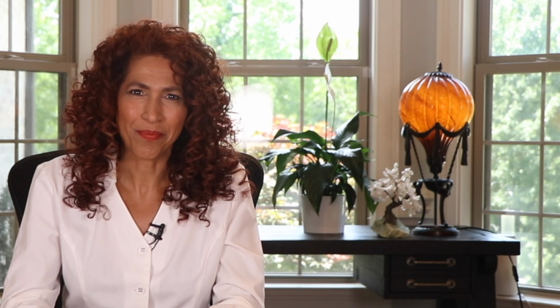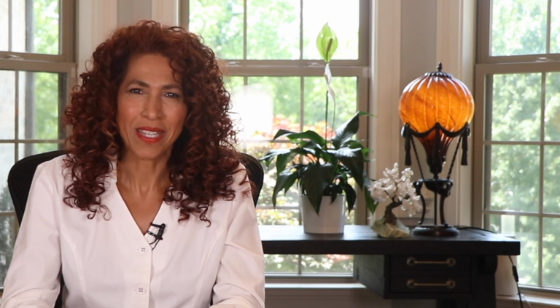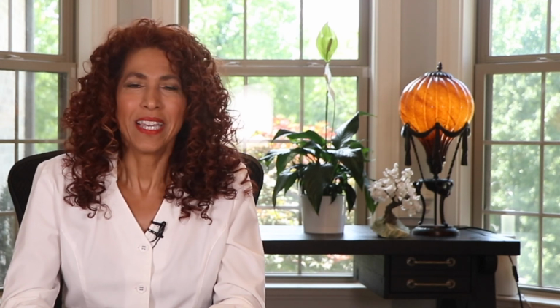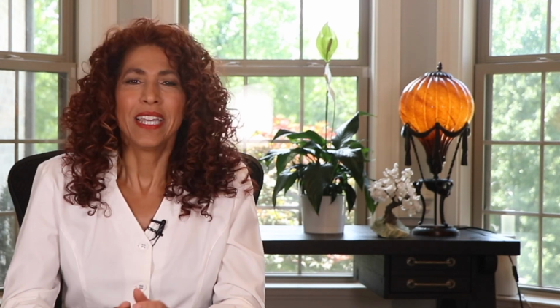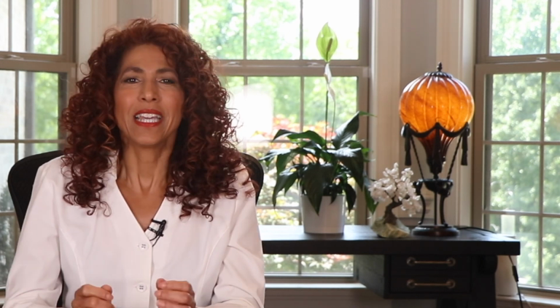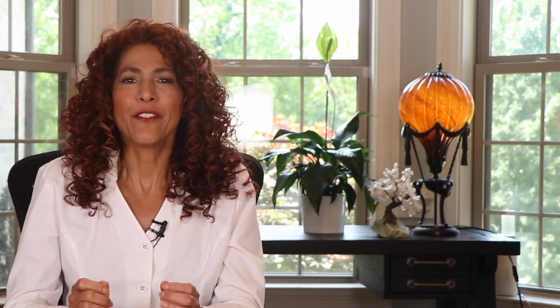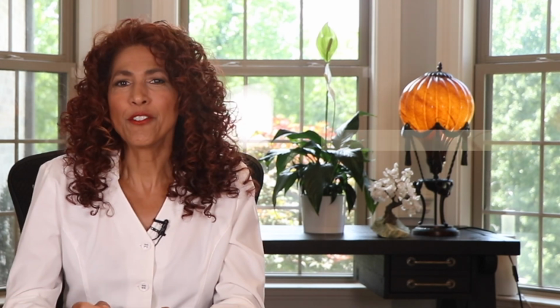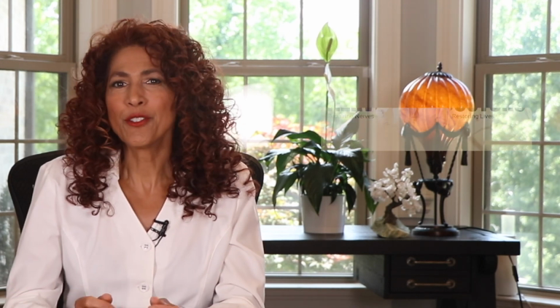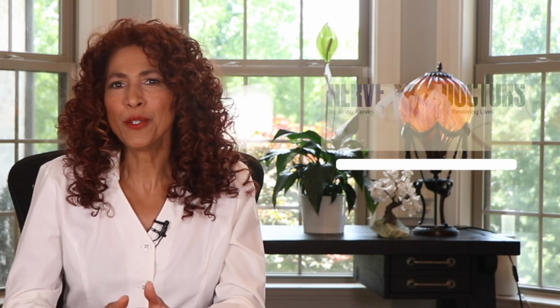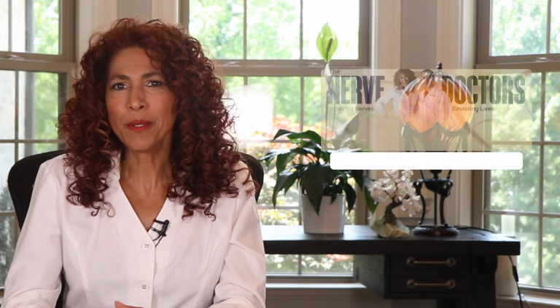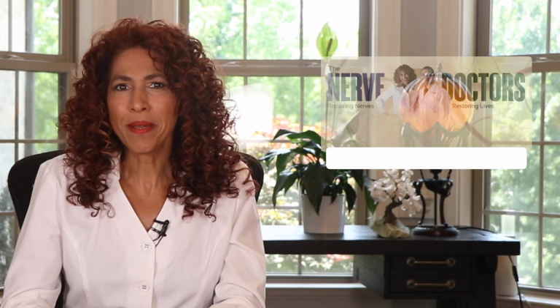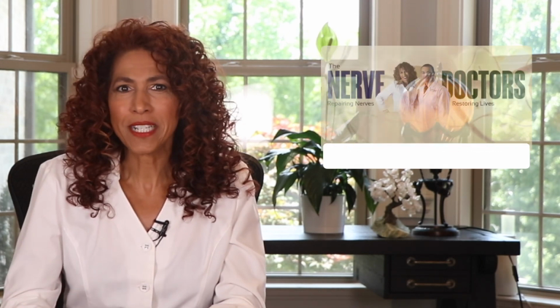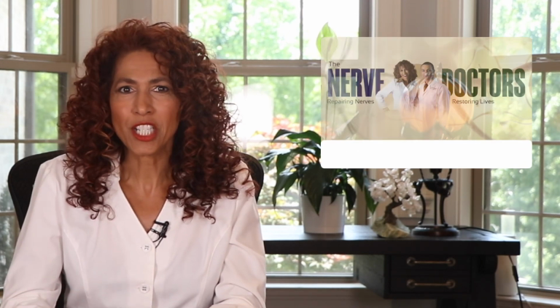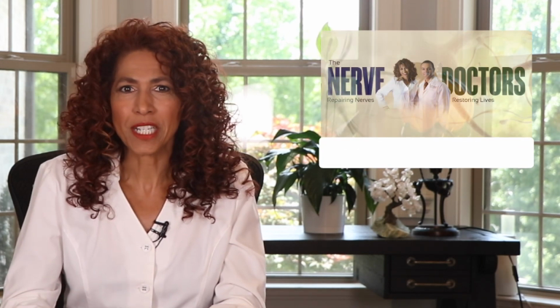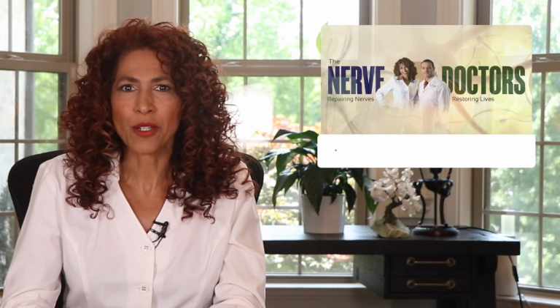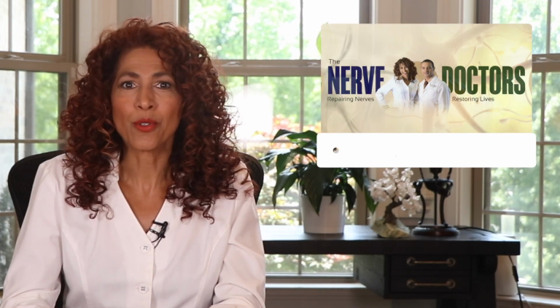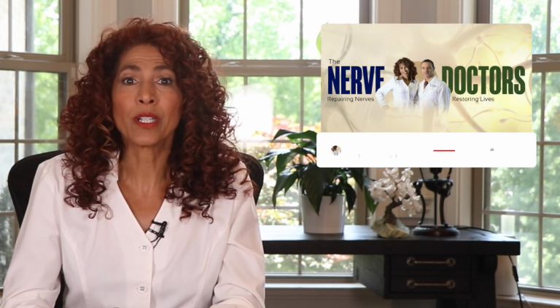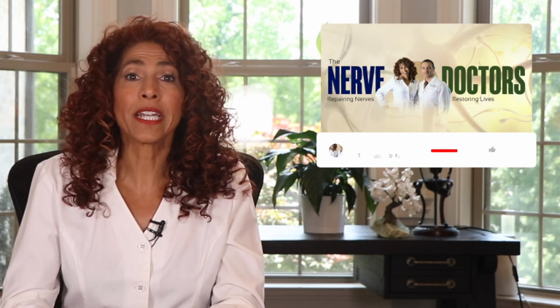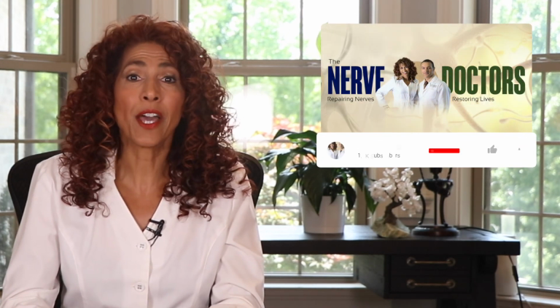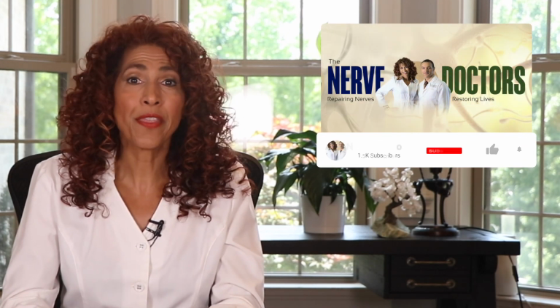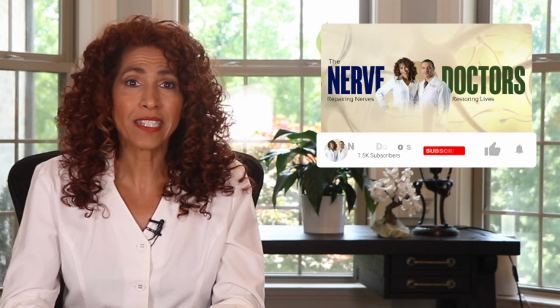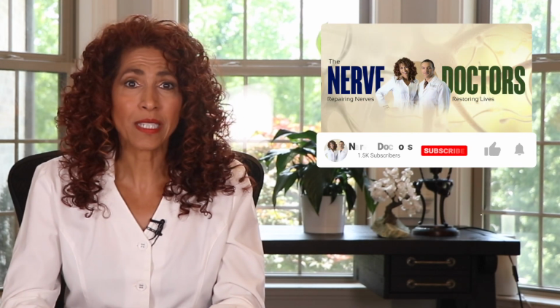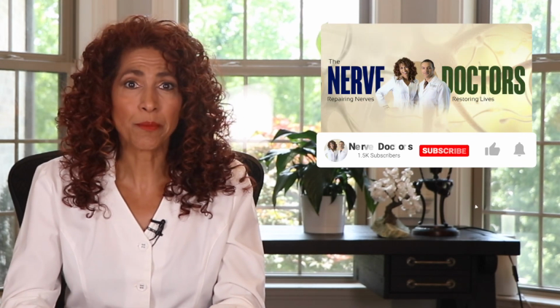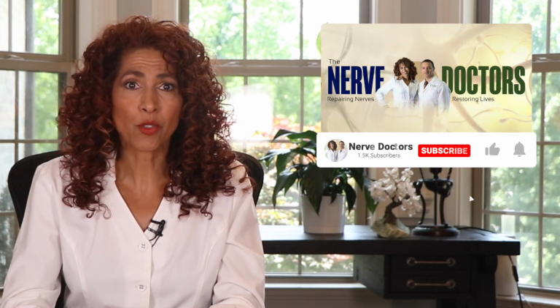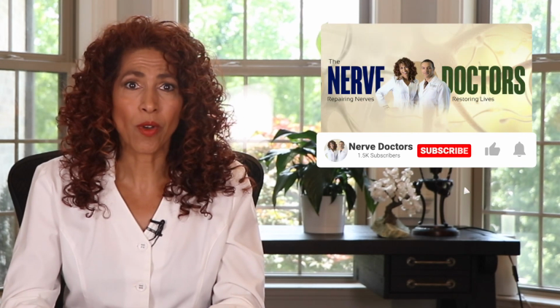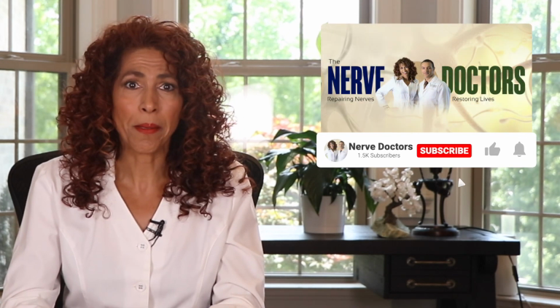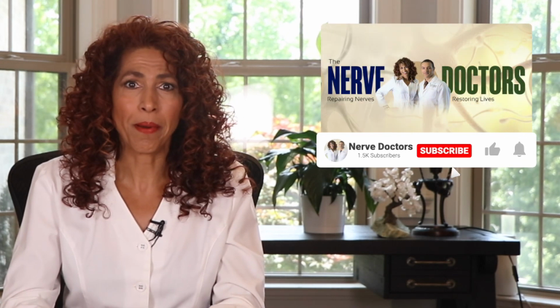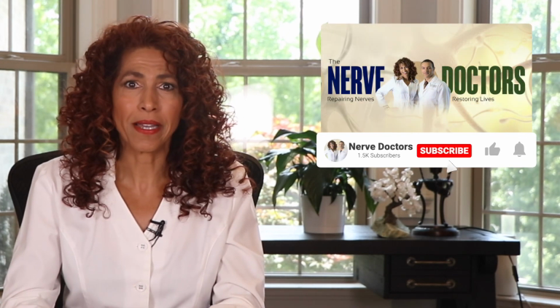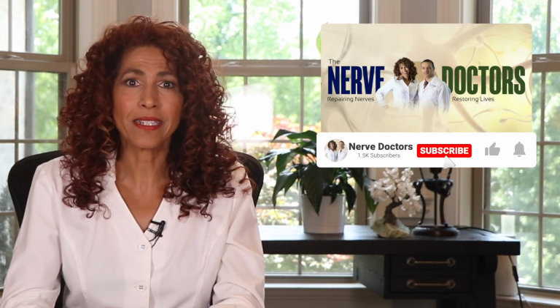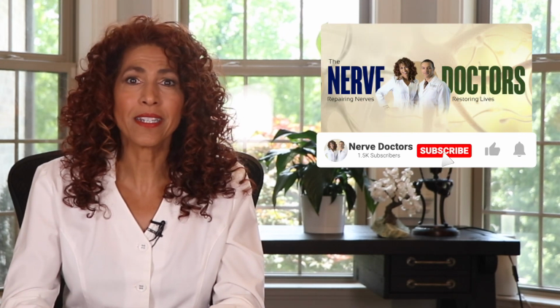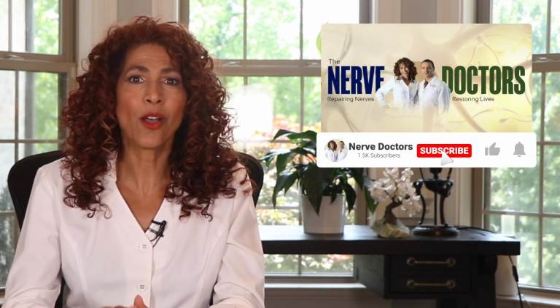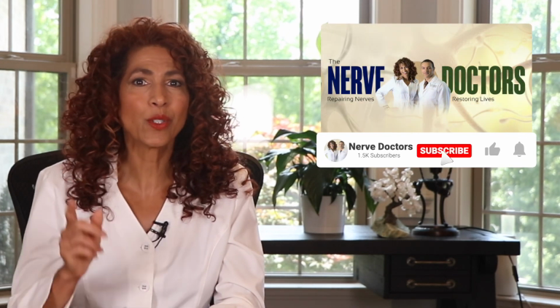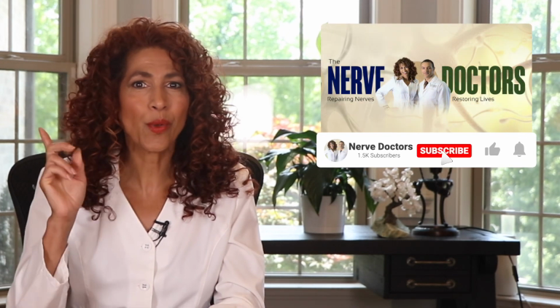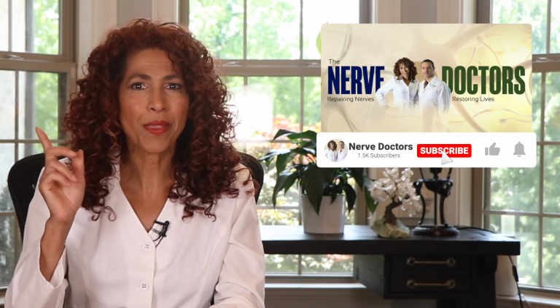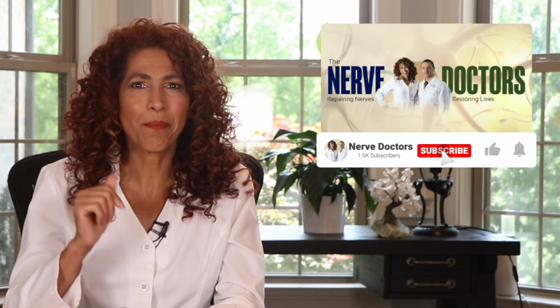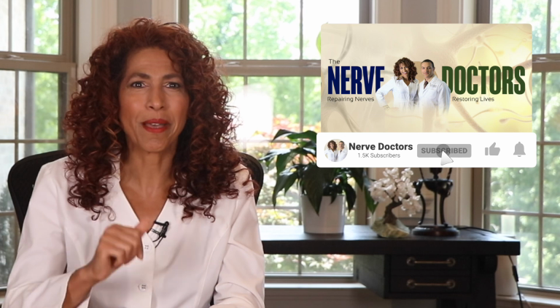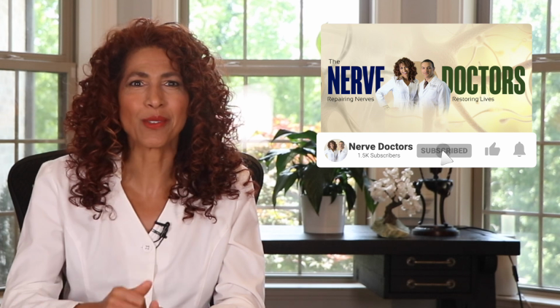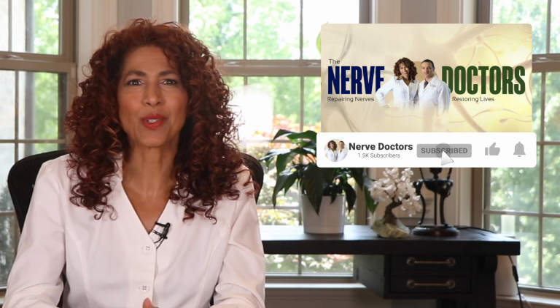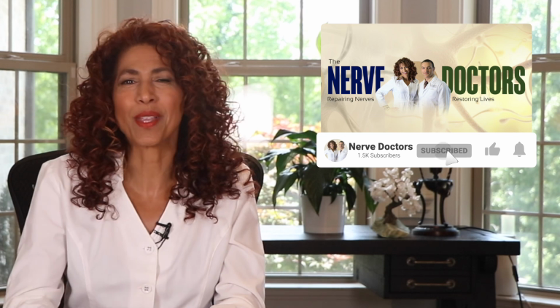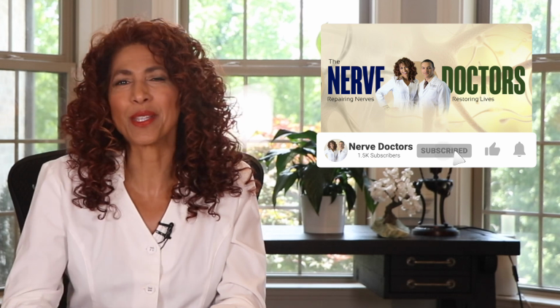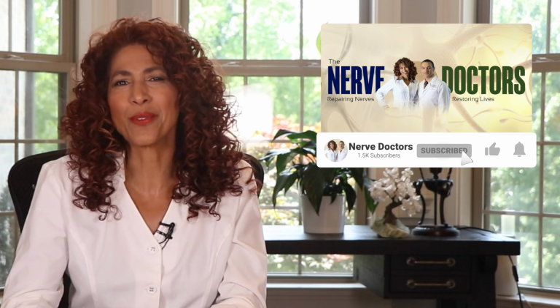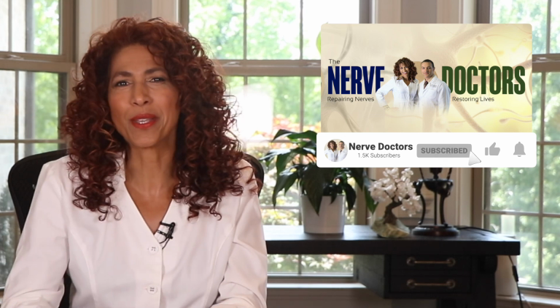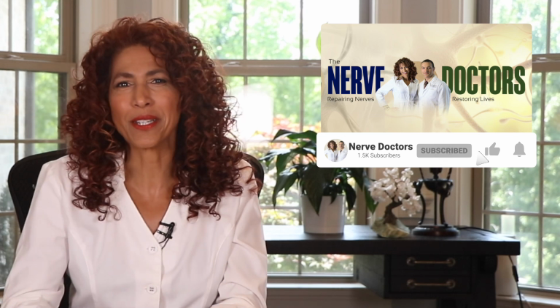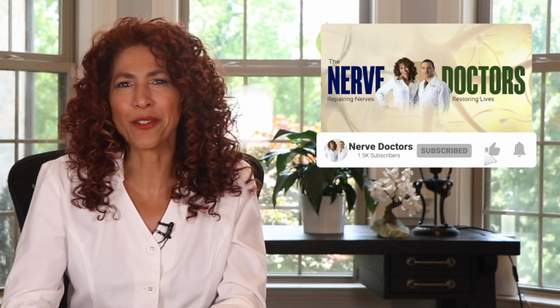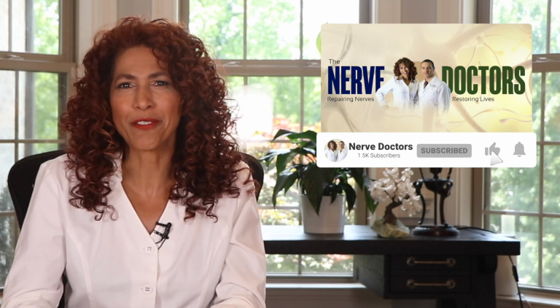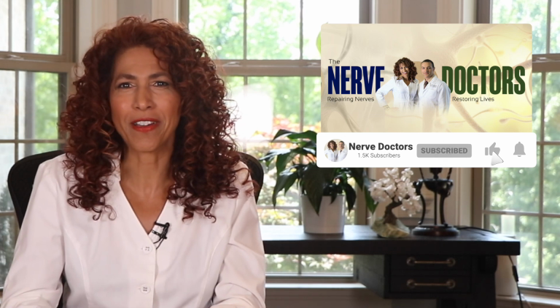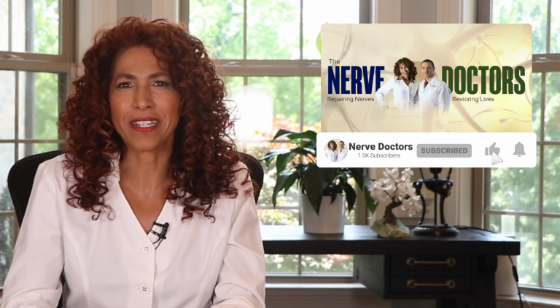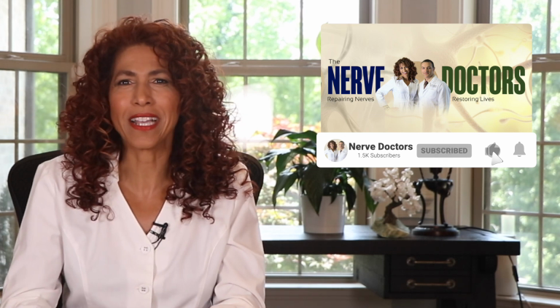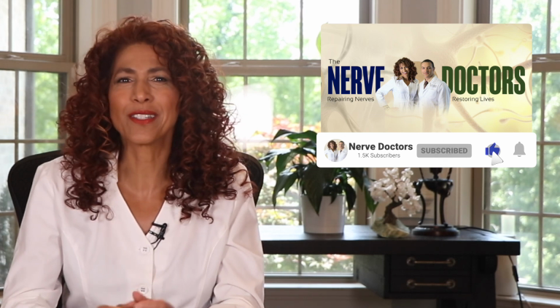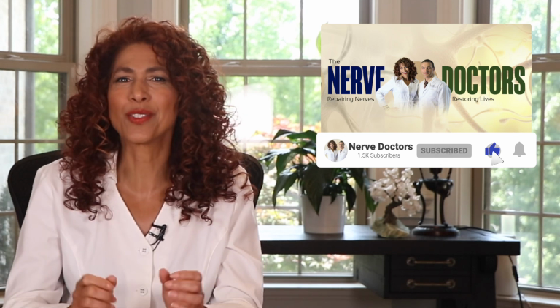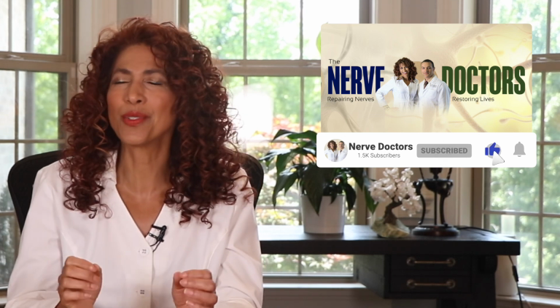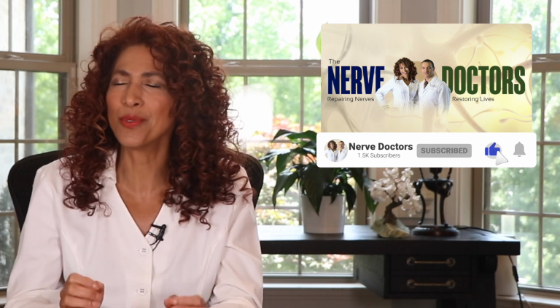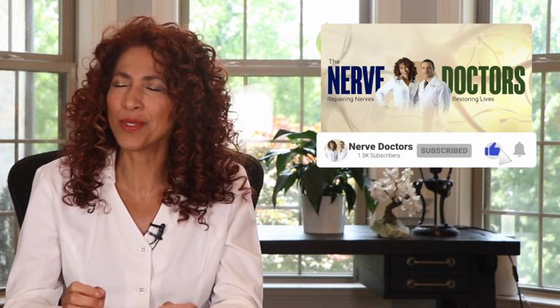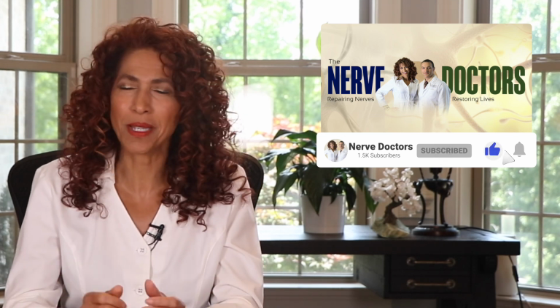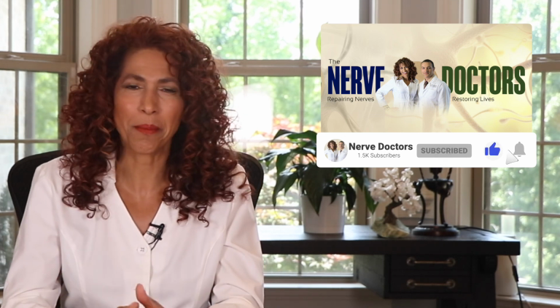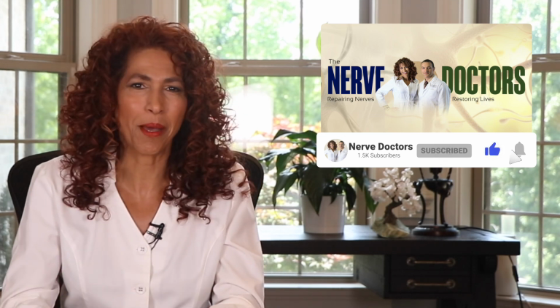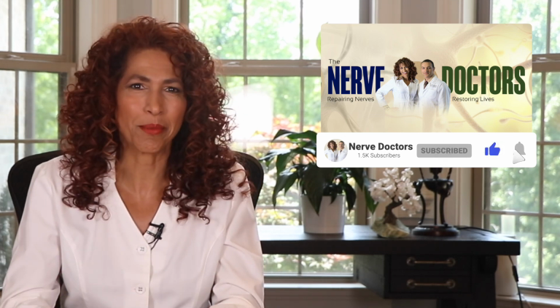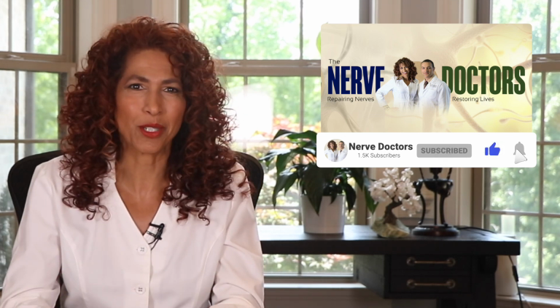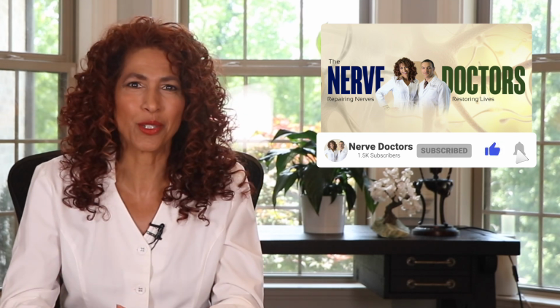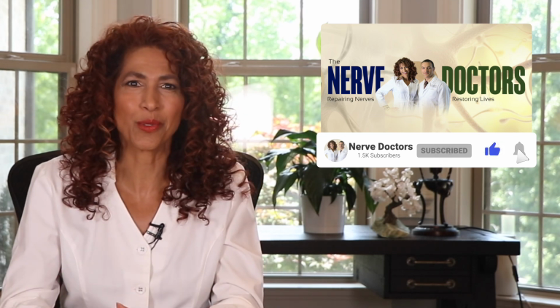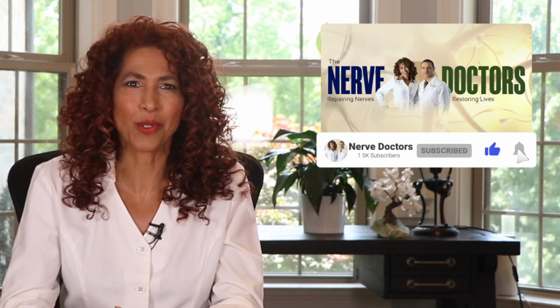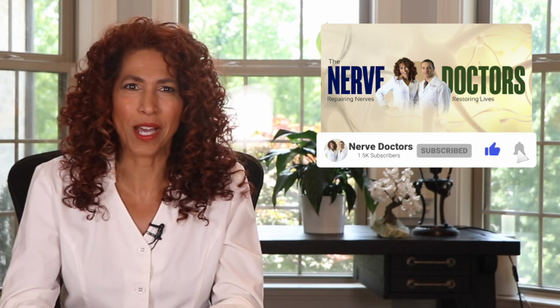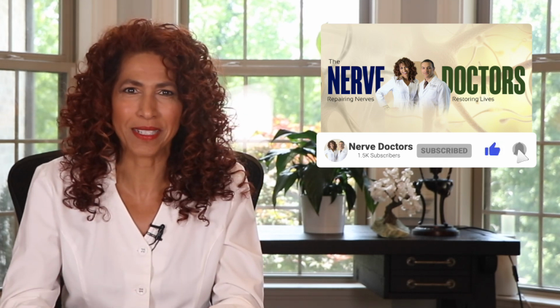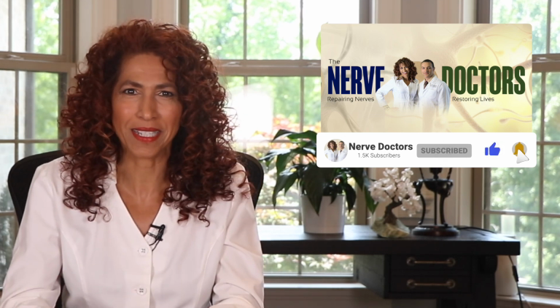If you're new to my channel, click on that subscribe button and also on the bell so that you get notified as soon as I publish new content.